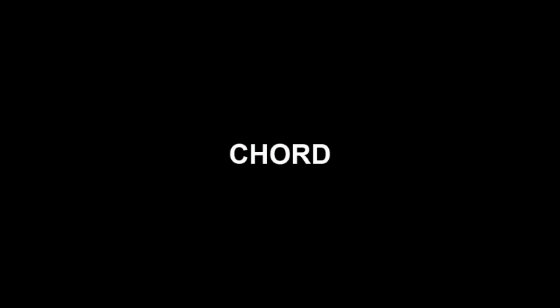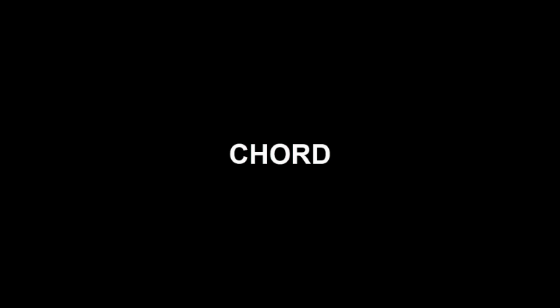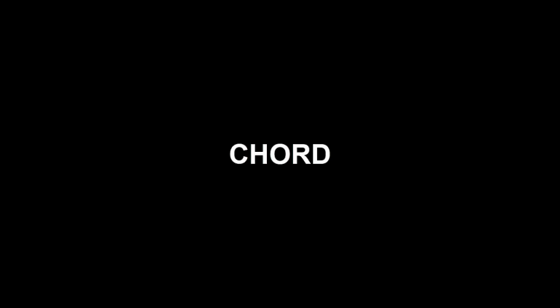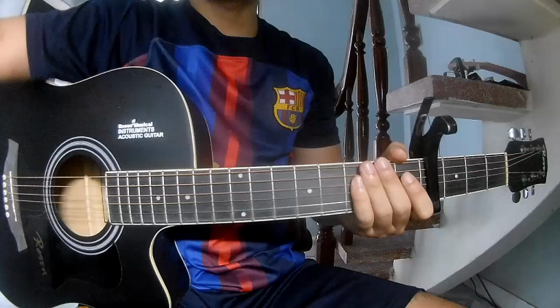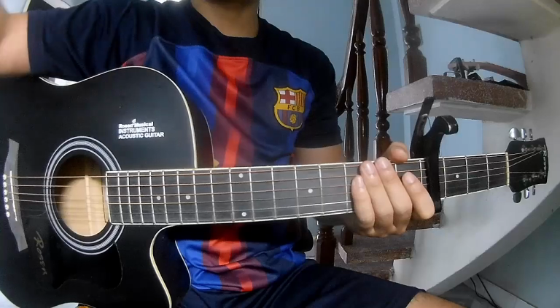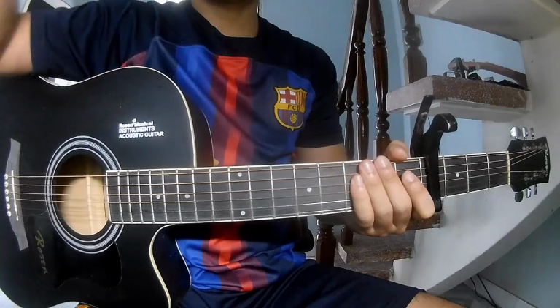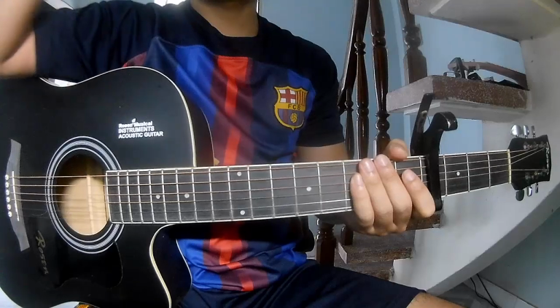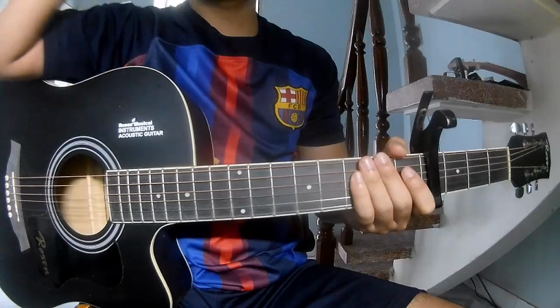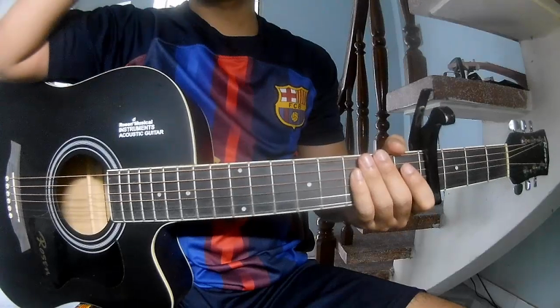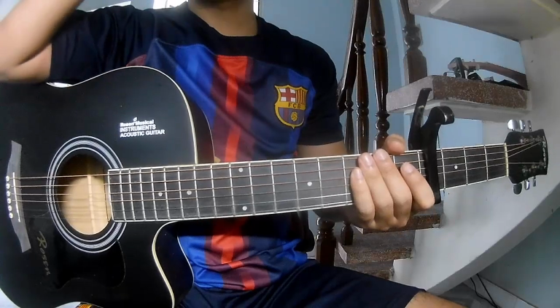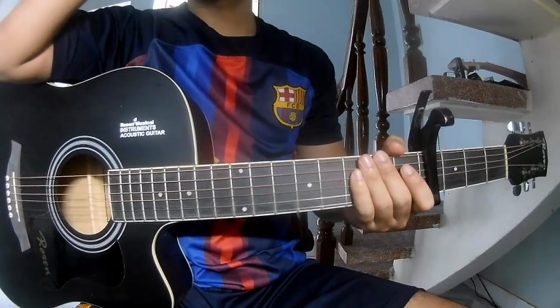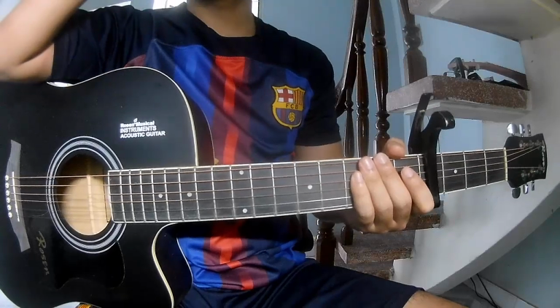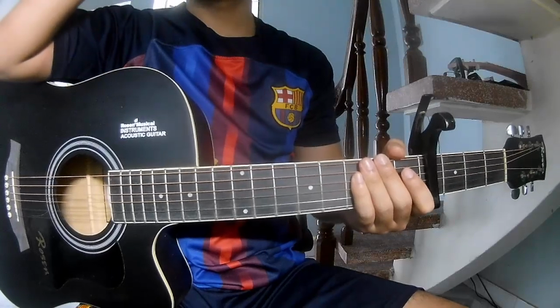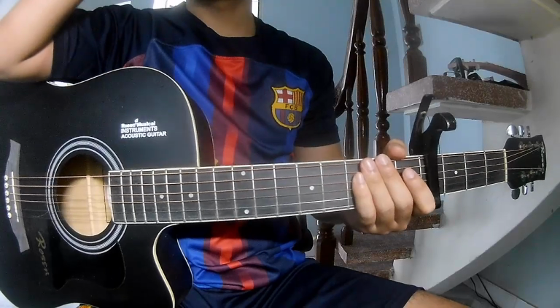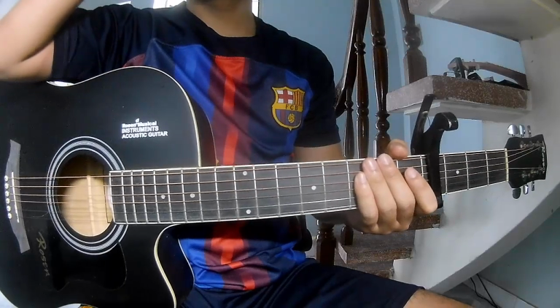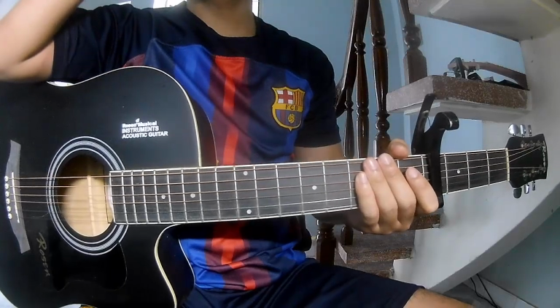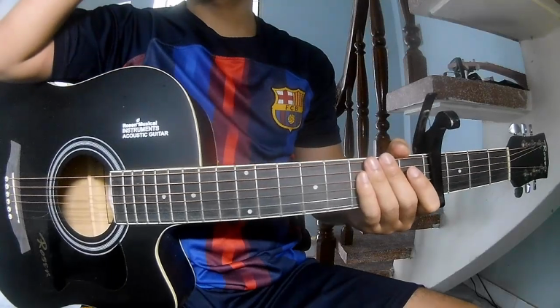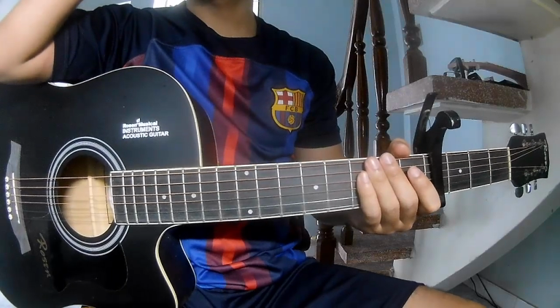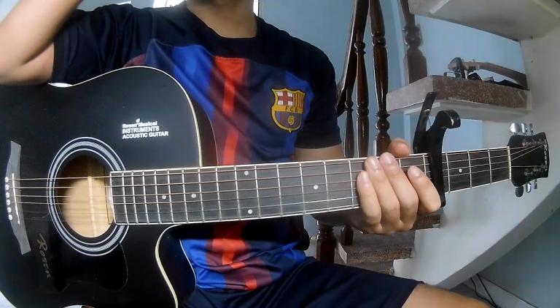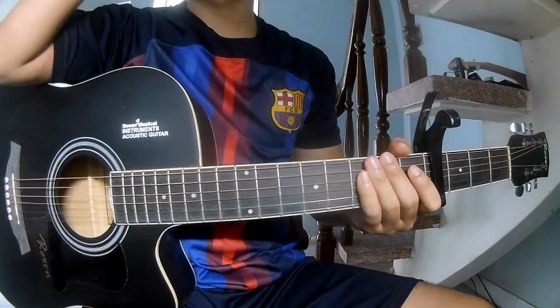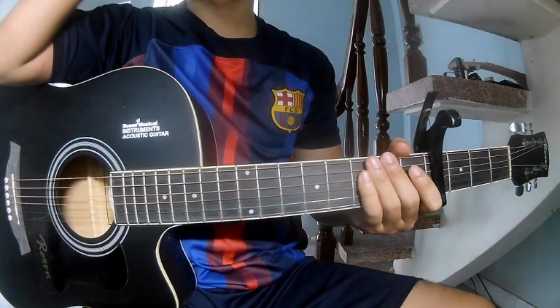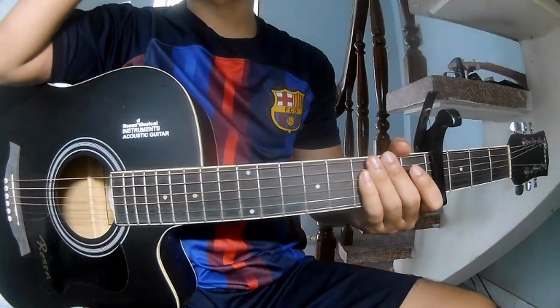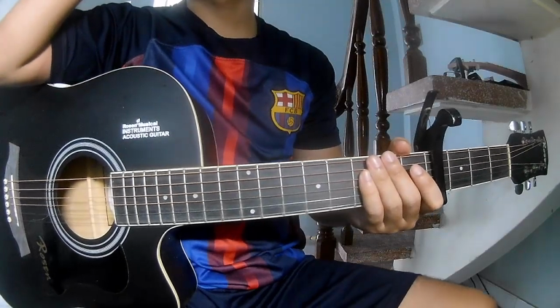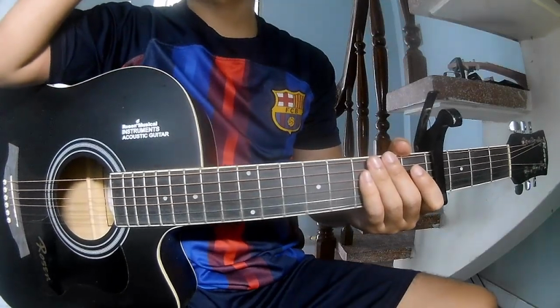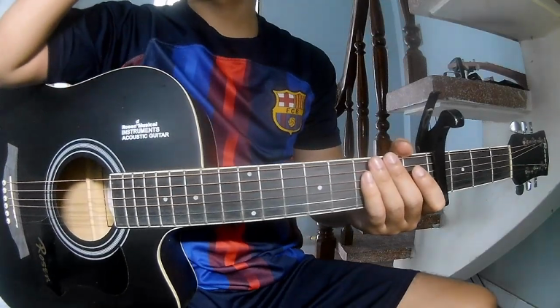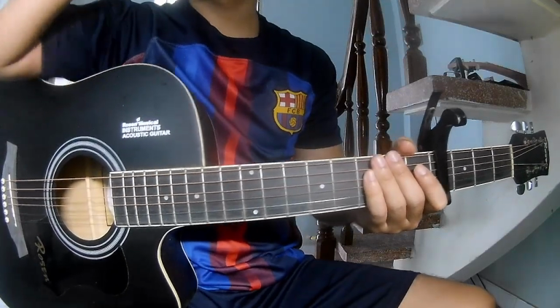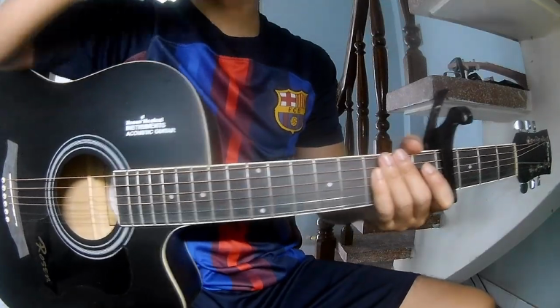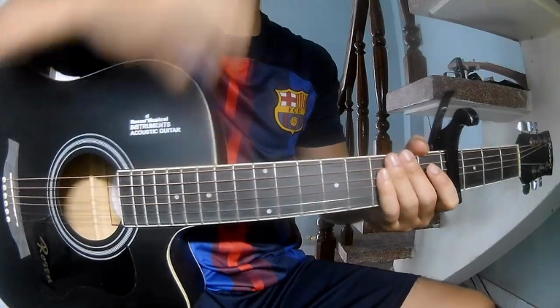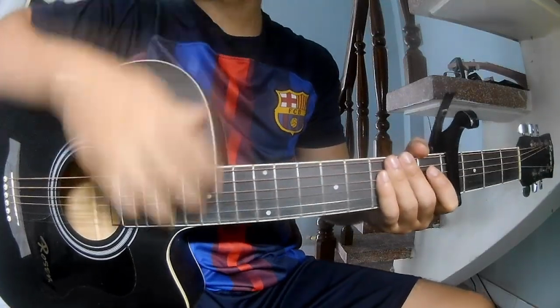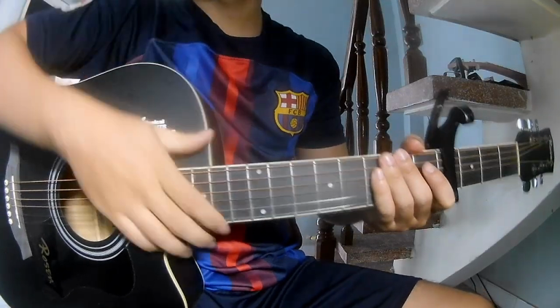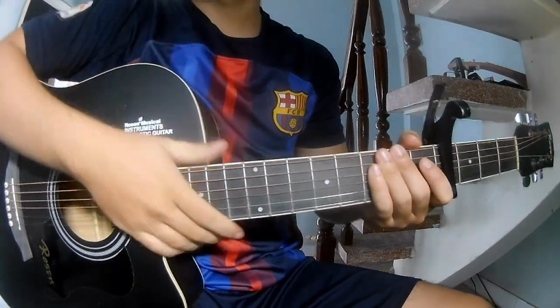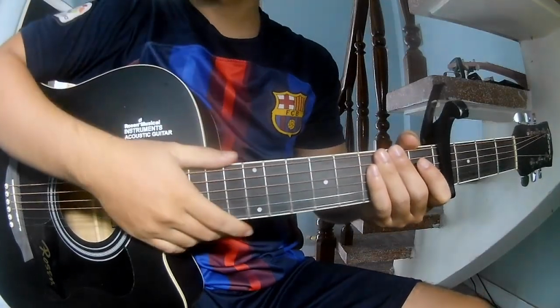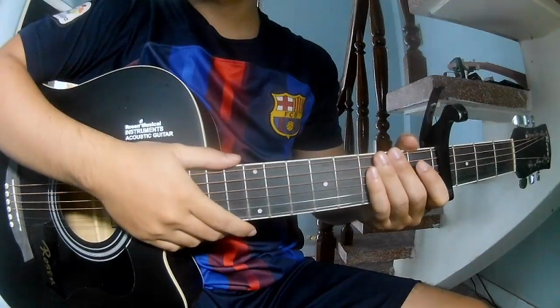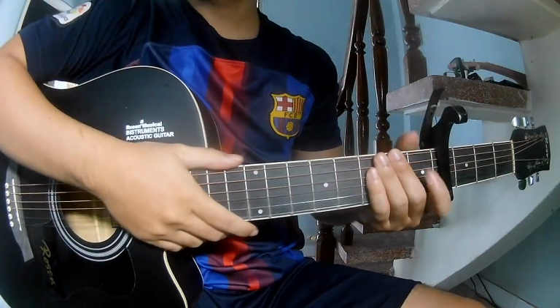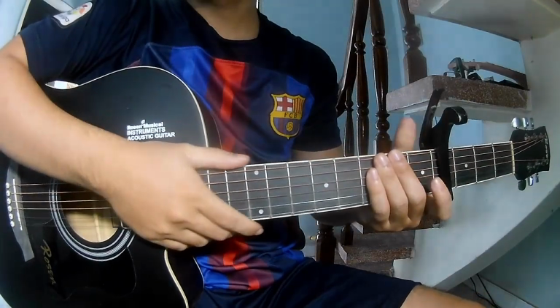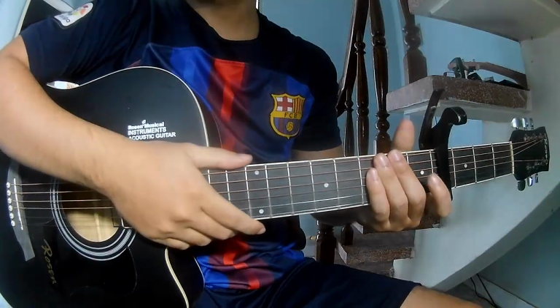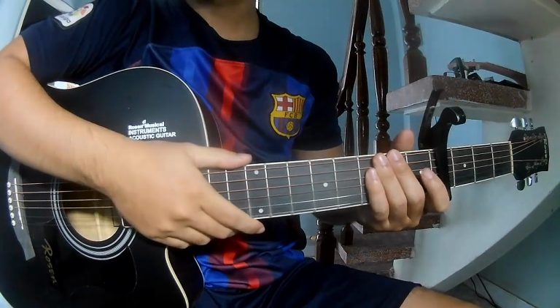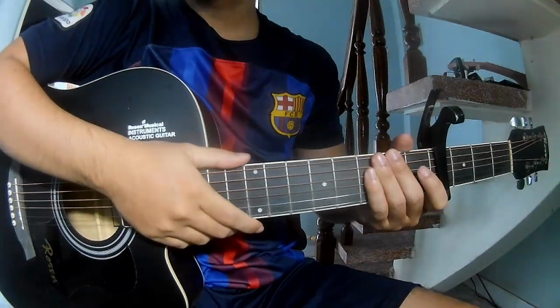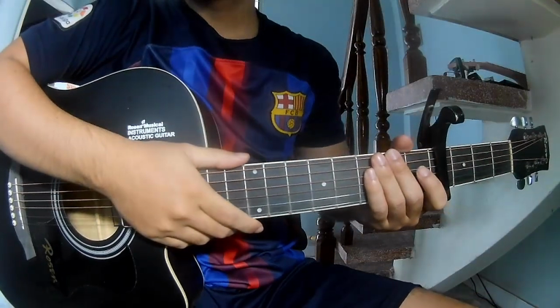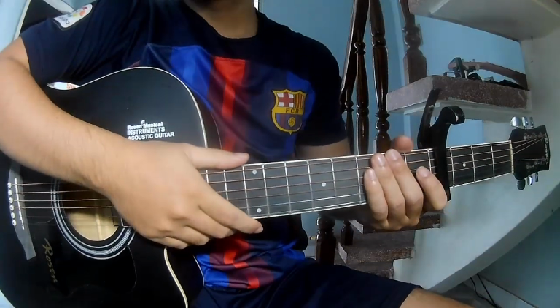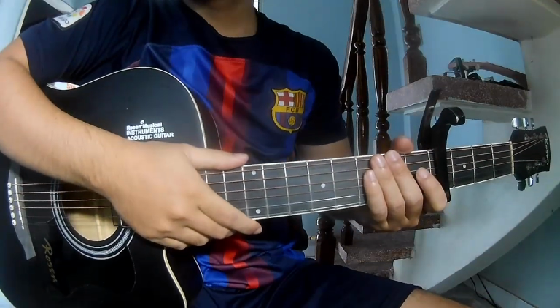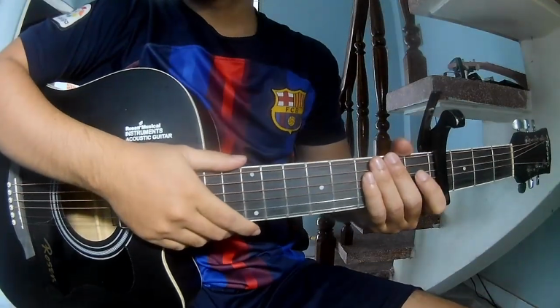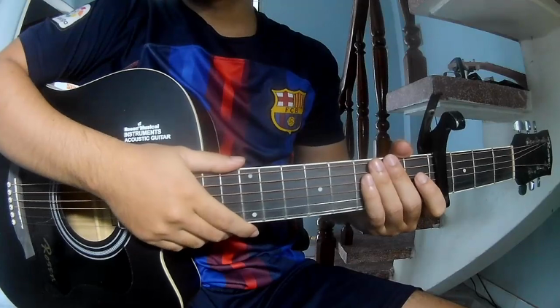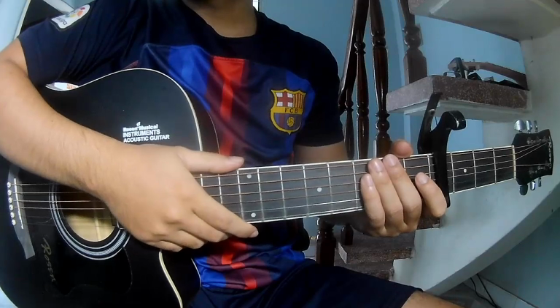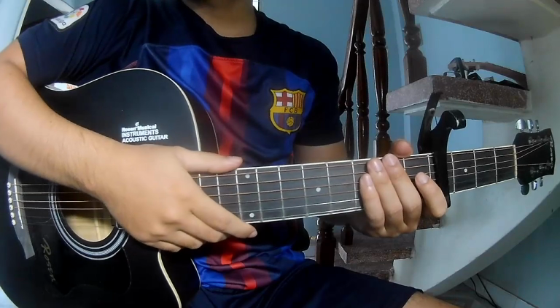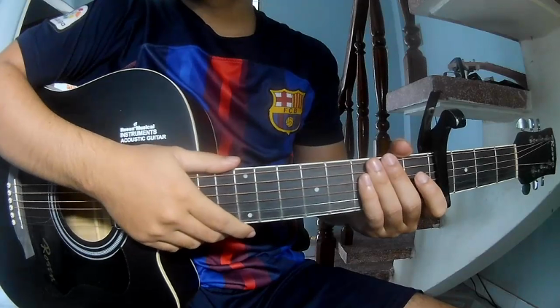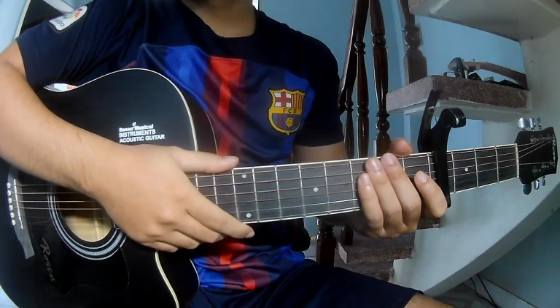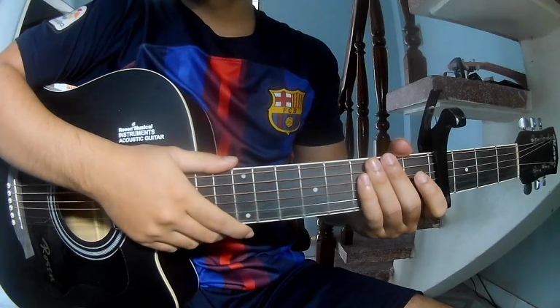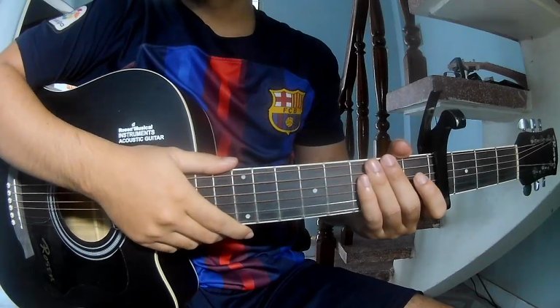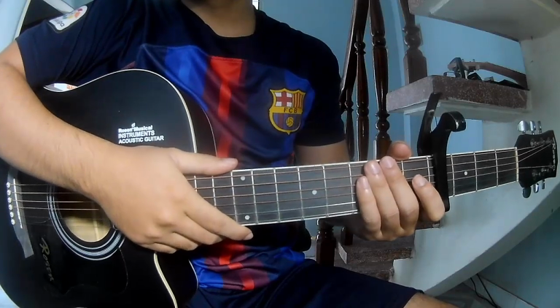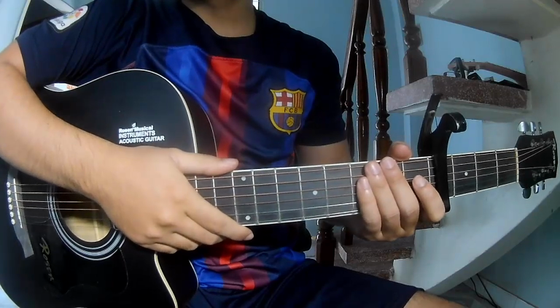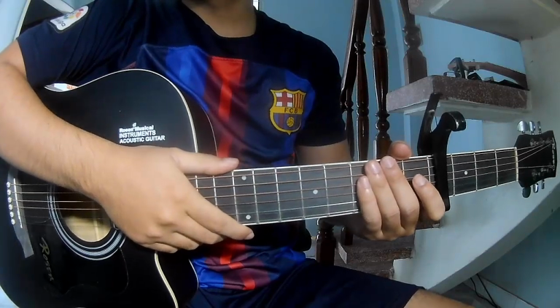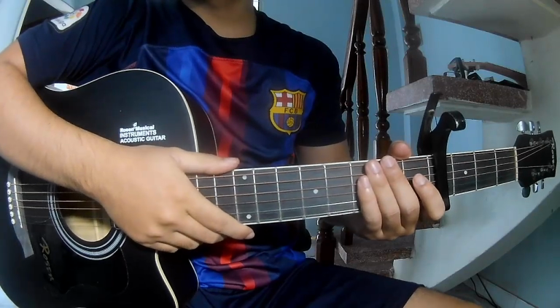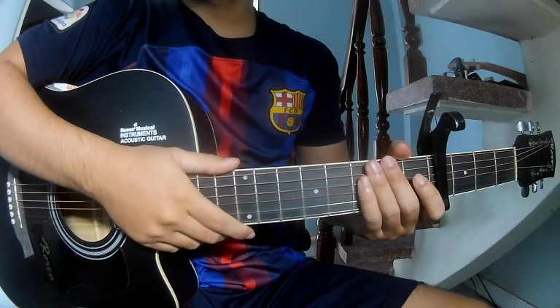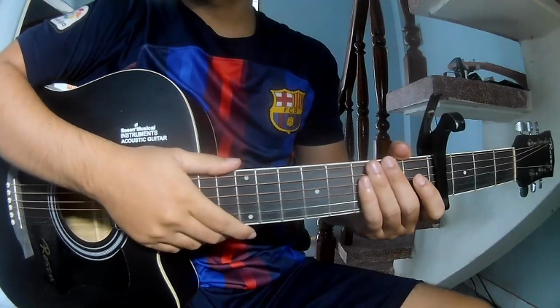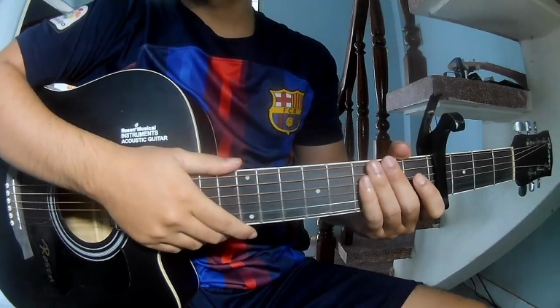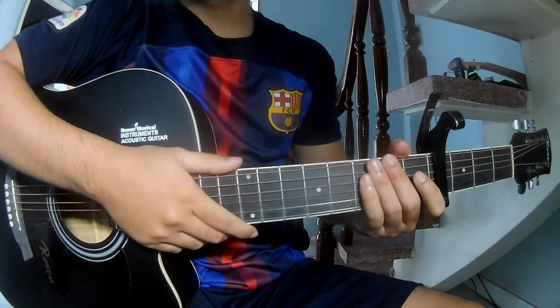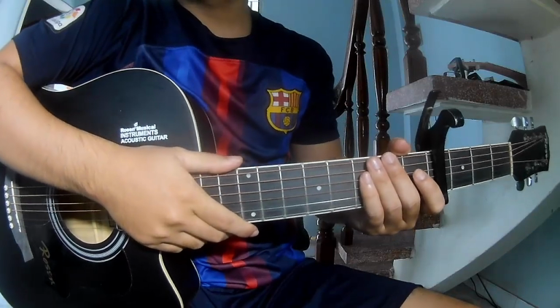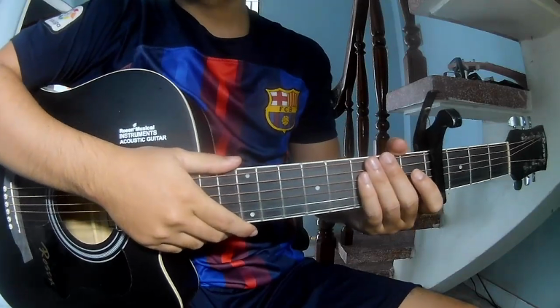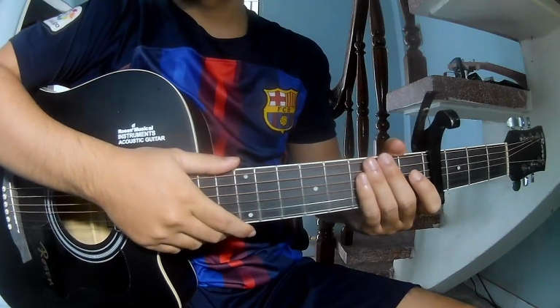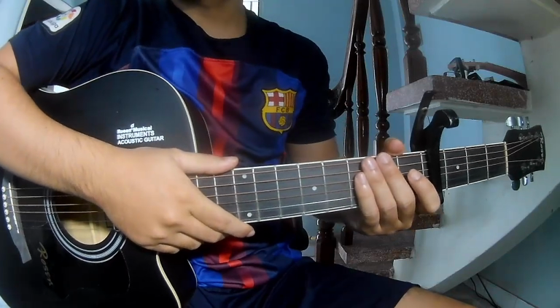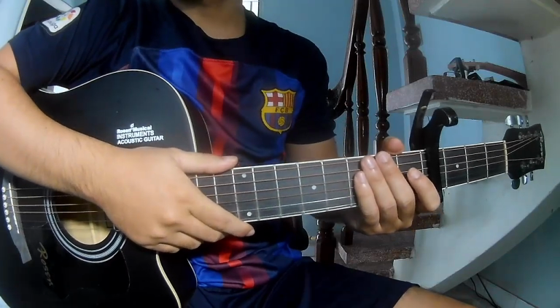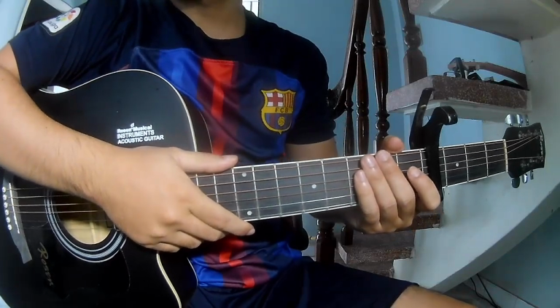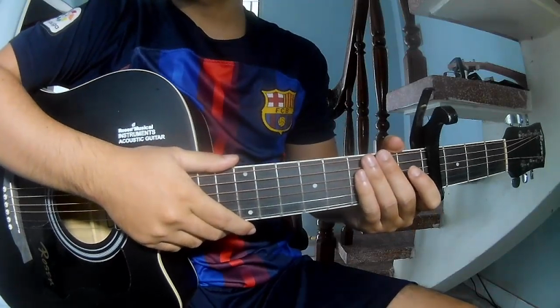Hi everyone, today we will show how to play guitar. The song is 'Grab Me Up' by Jimmy Fallon. Welcome to my channel.